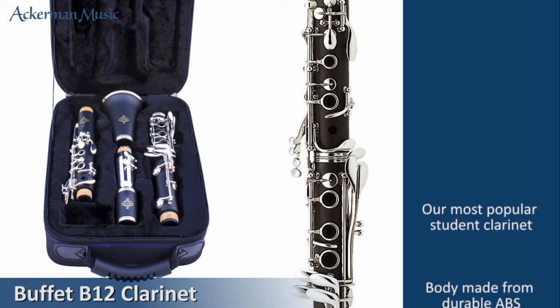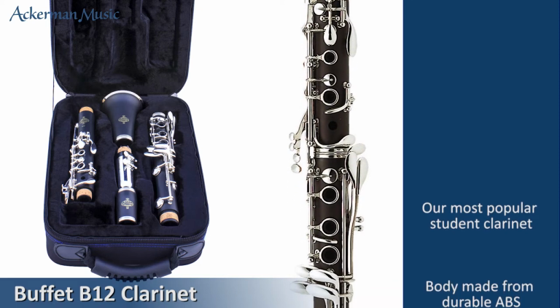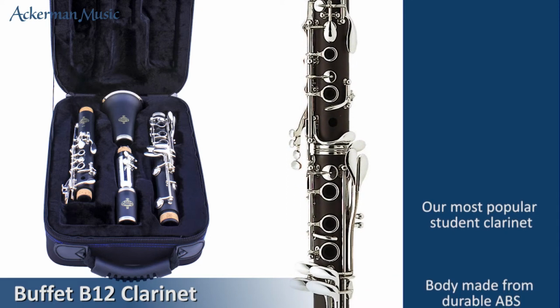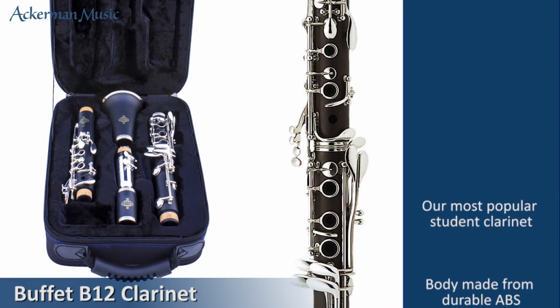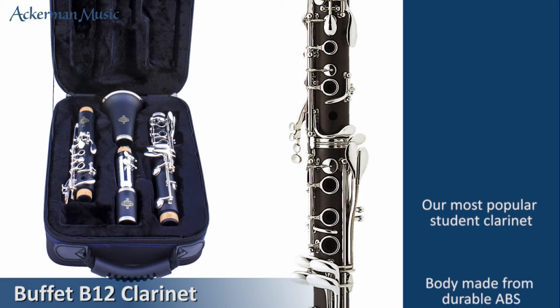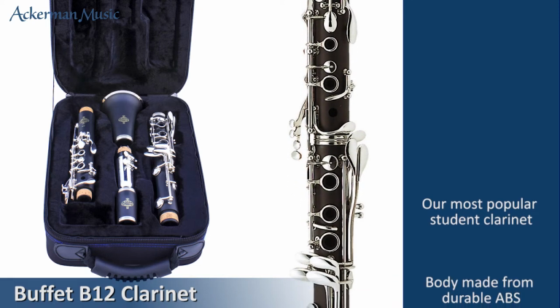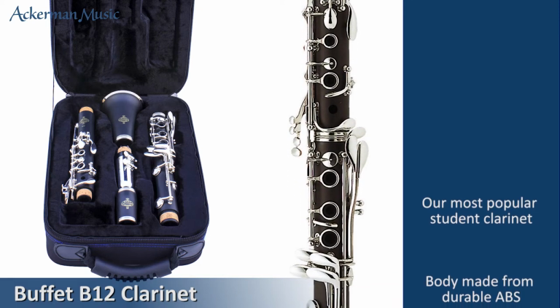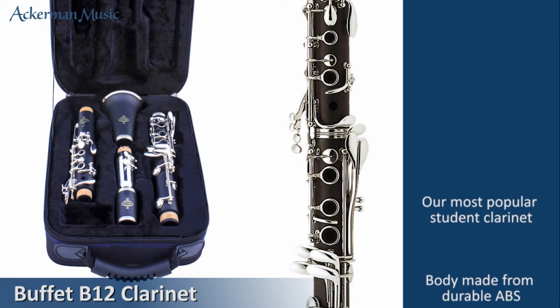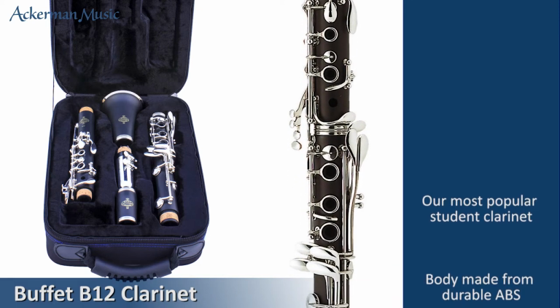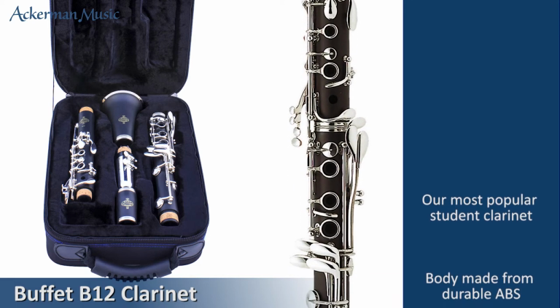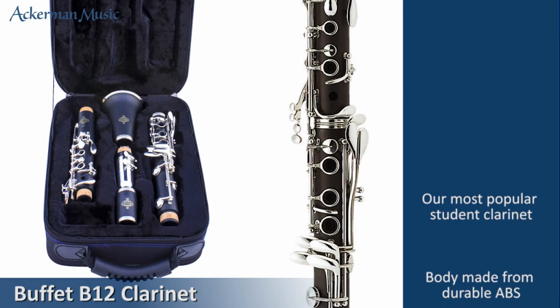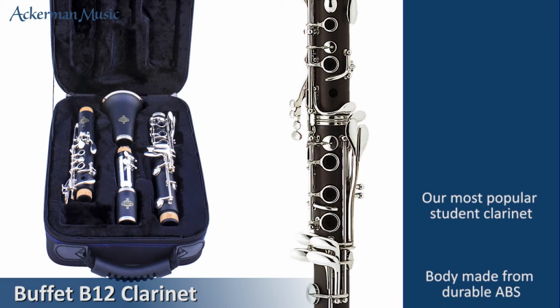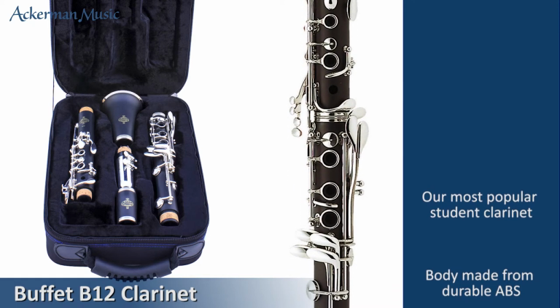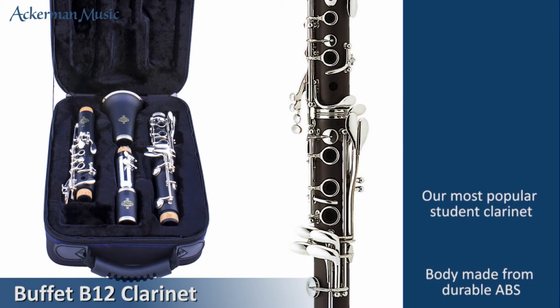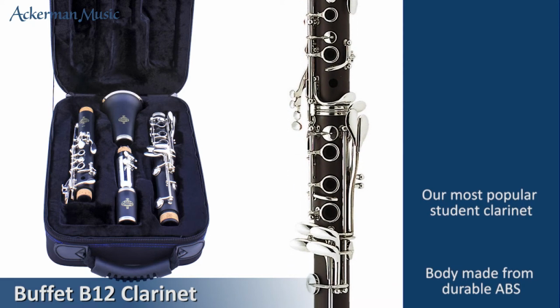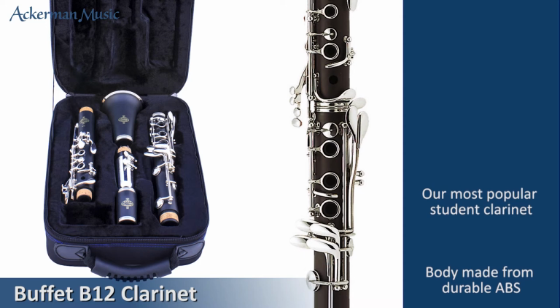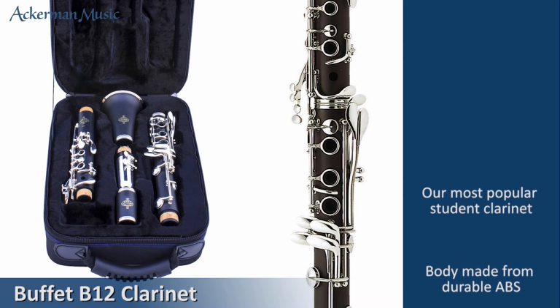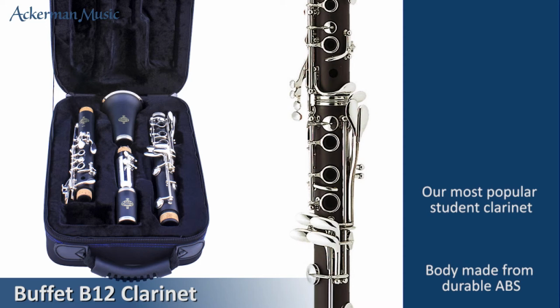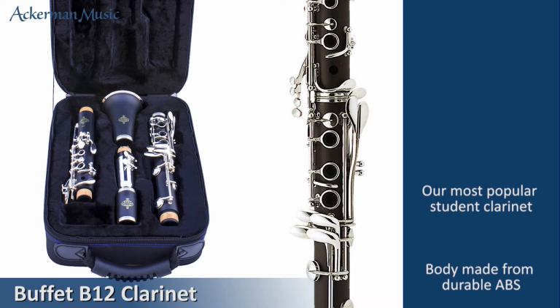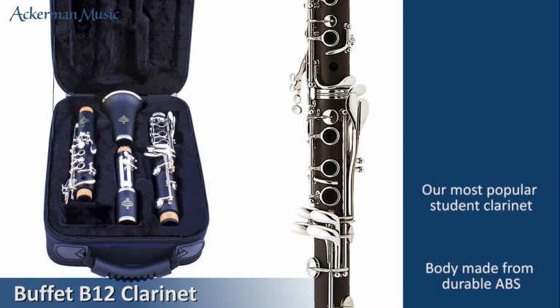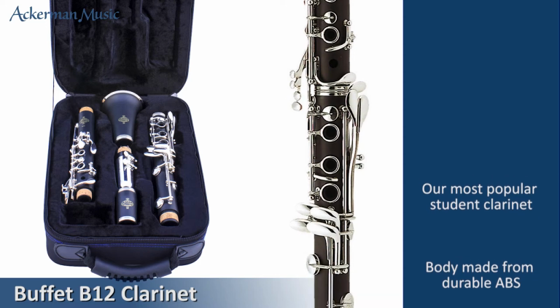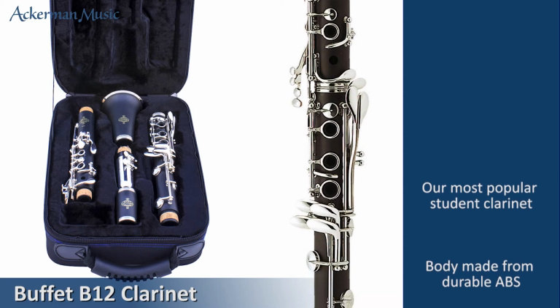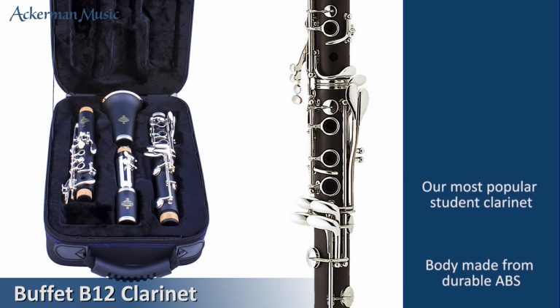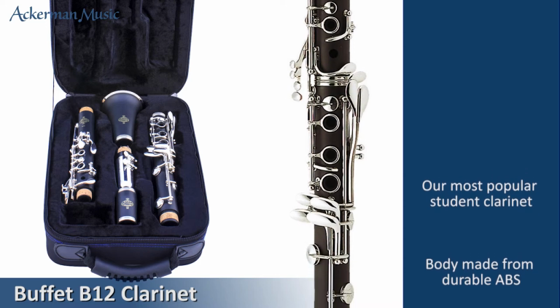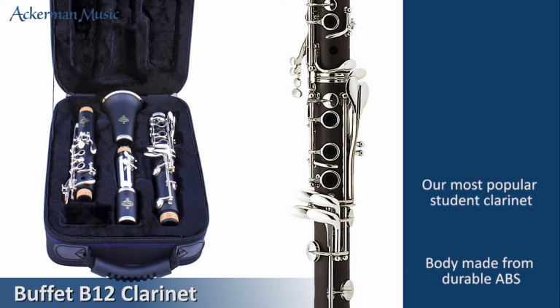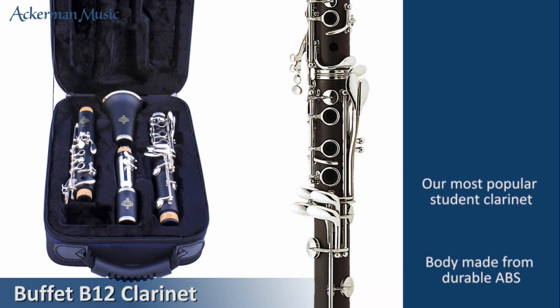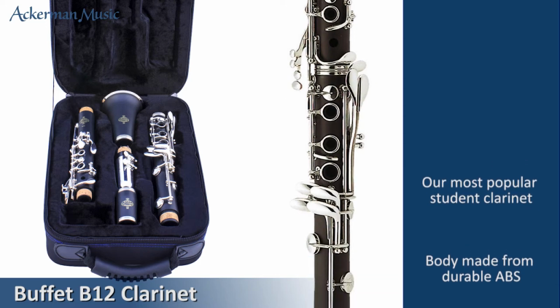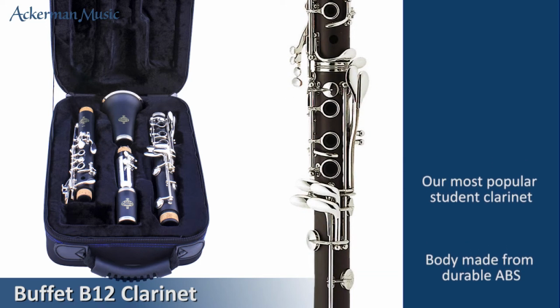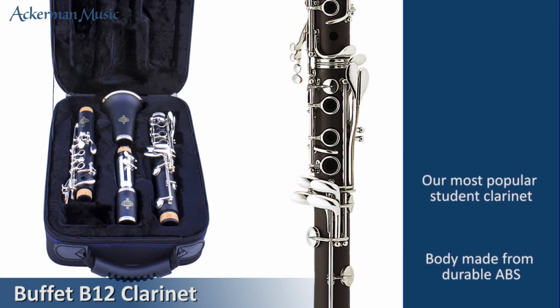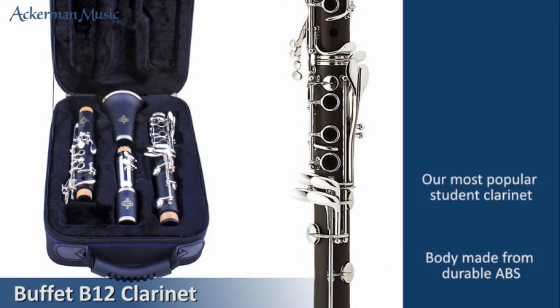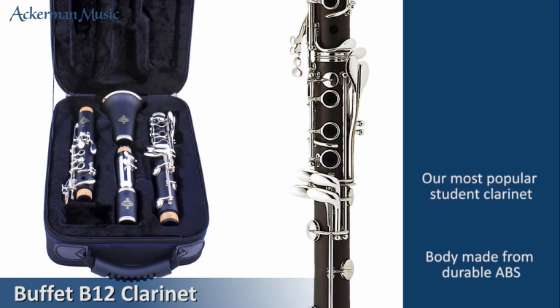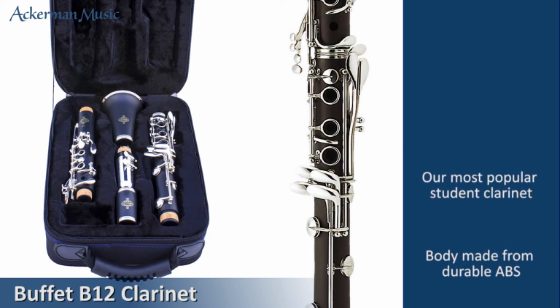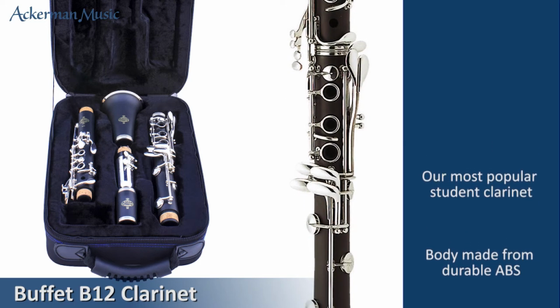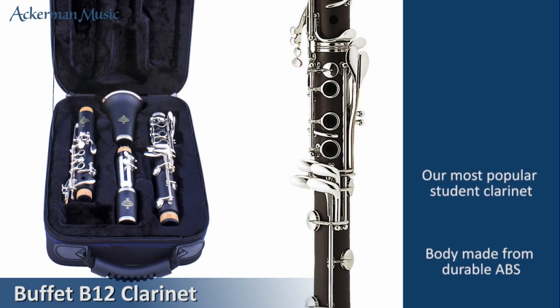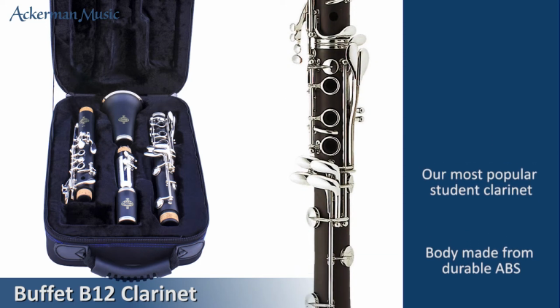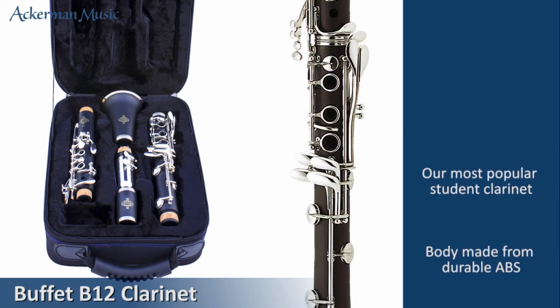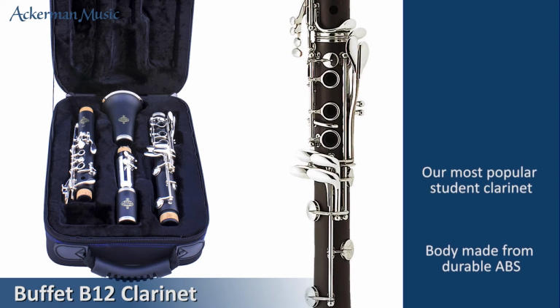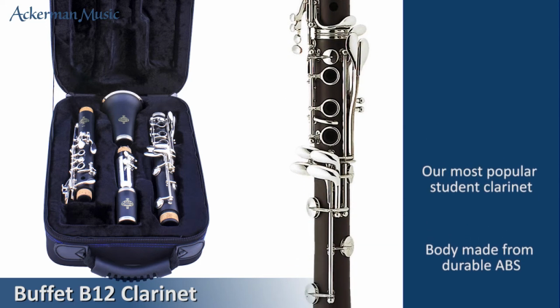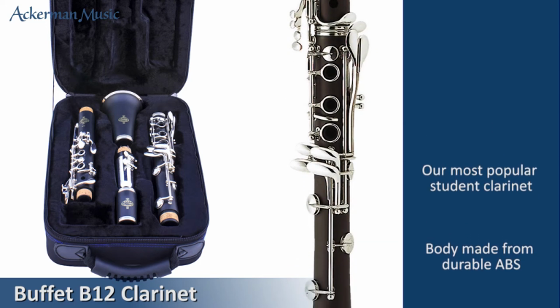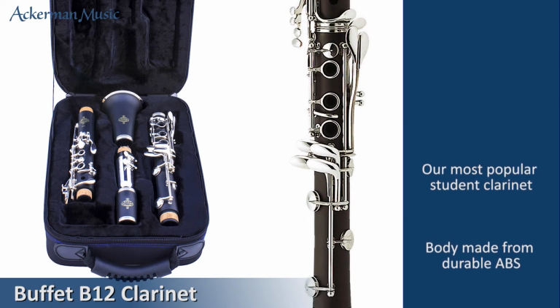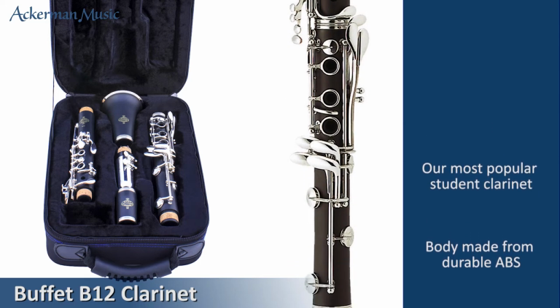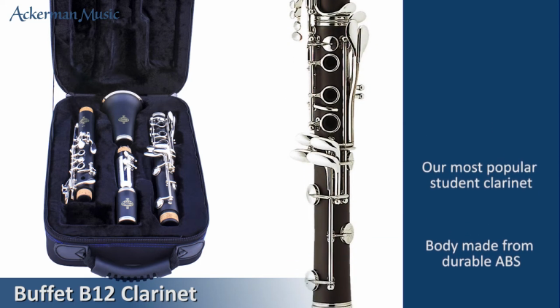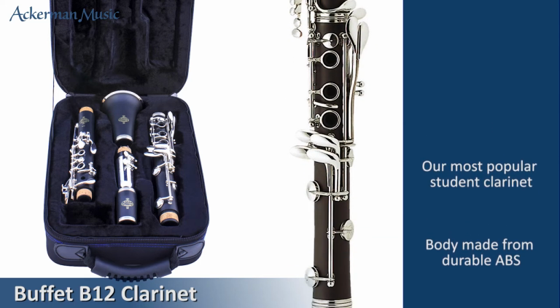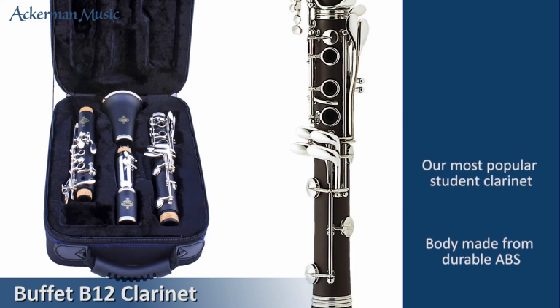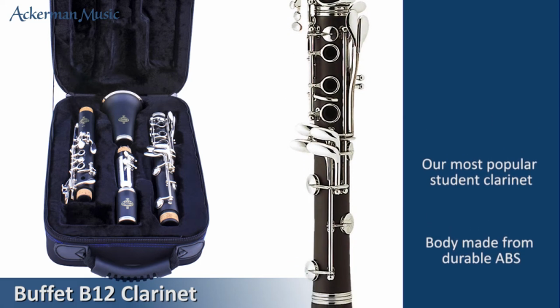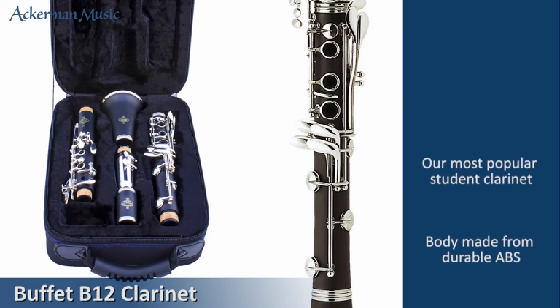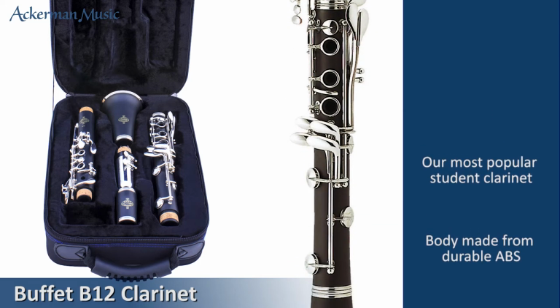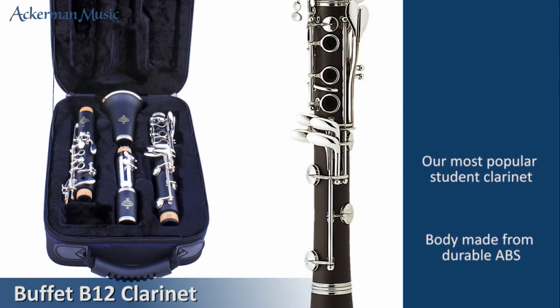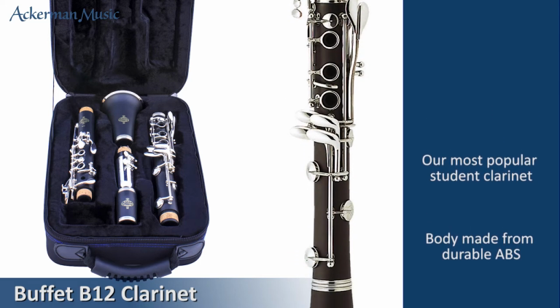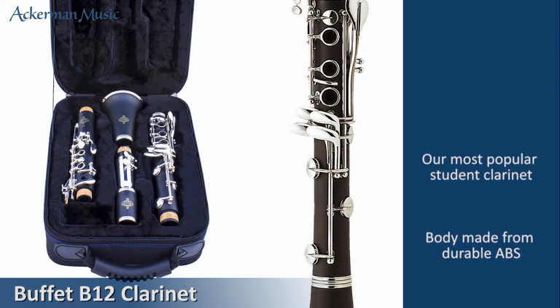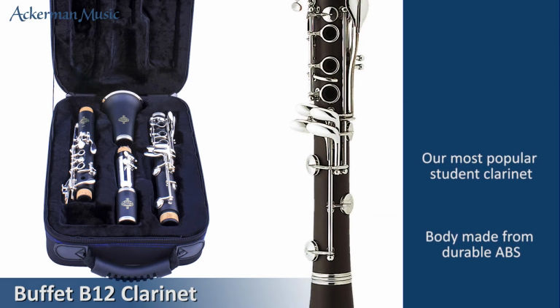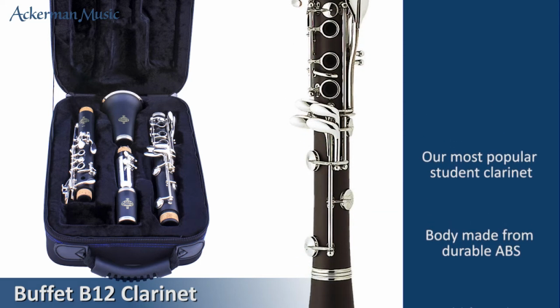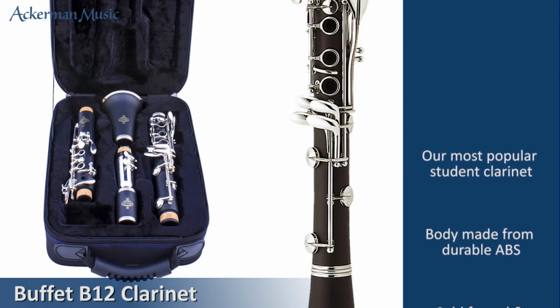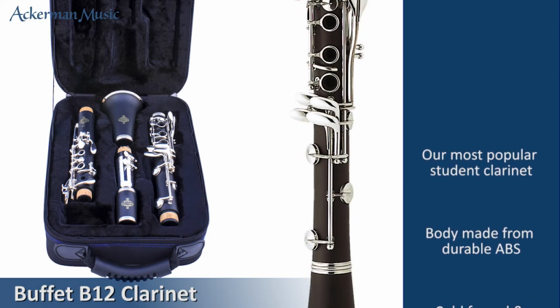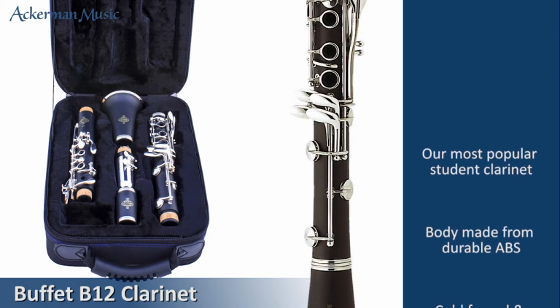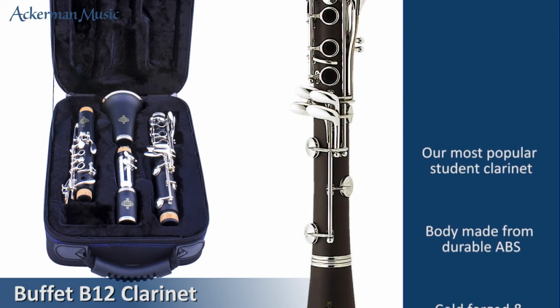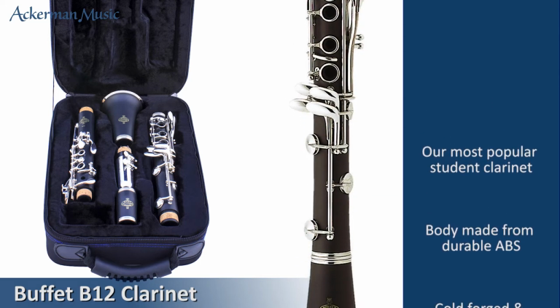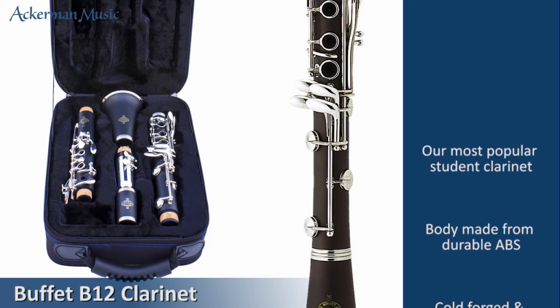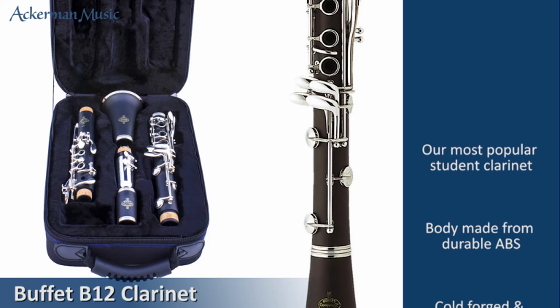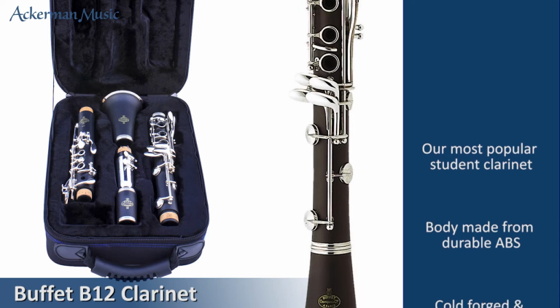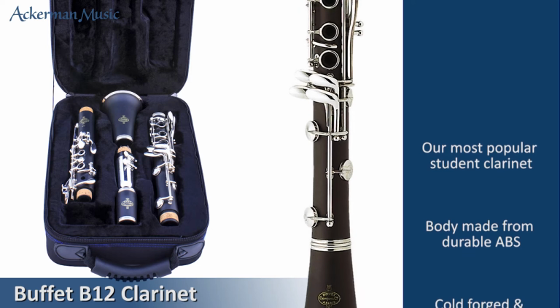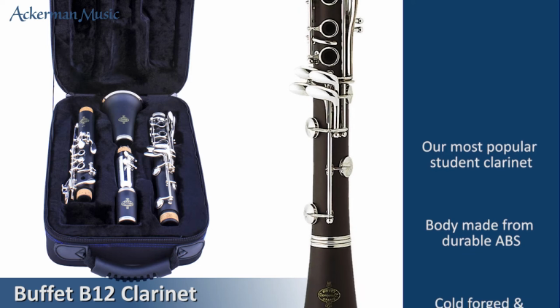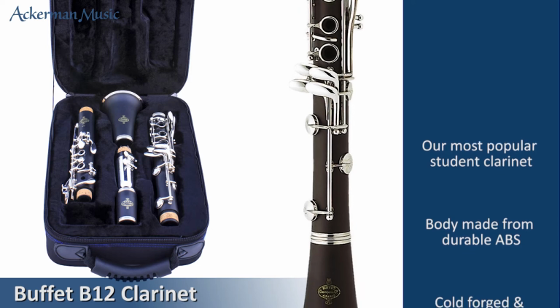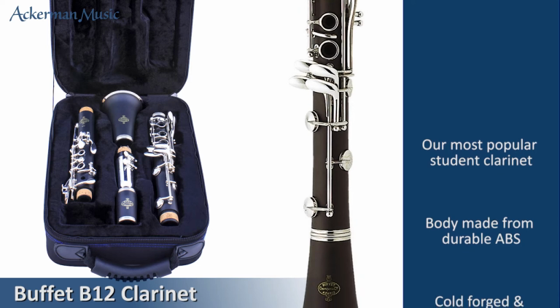The body is made from durable ABS resin and has an attractive matte finish to simulate real wood.